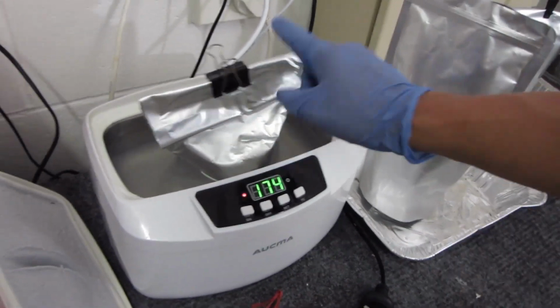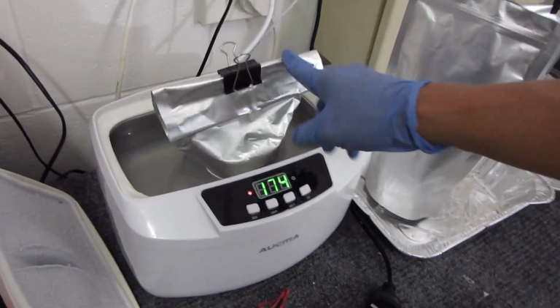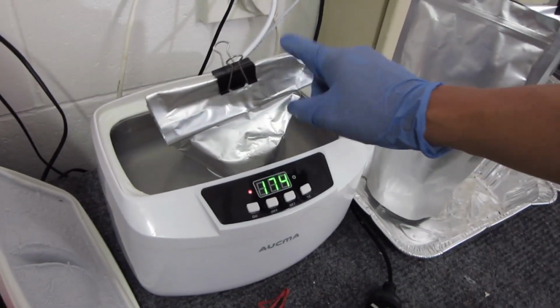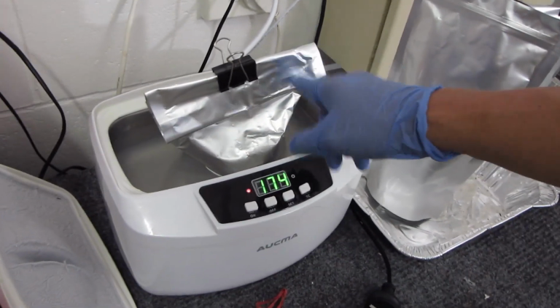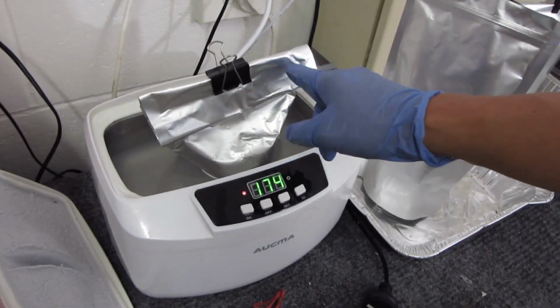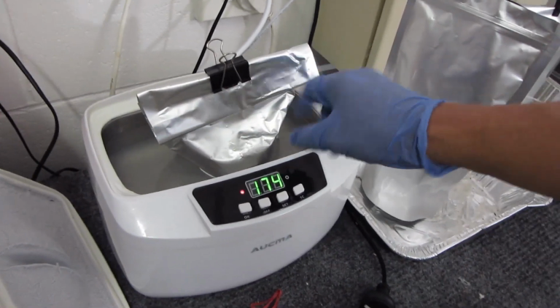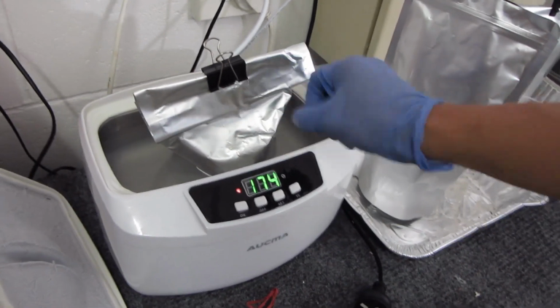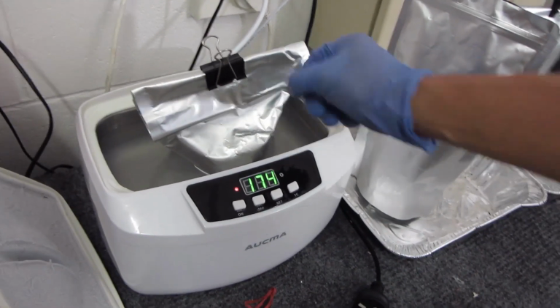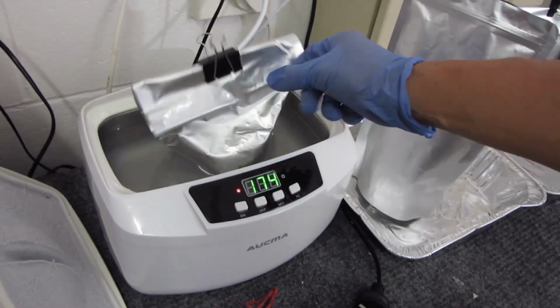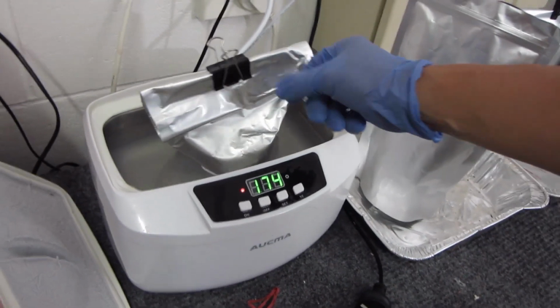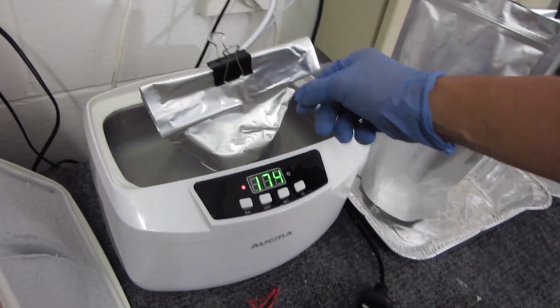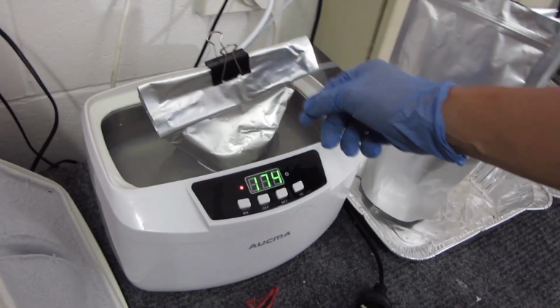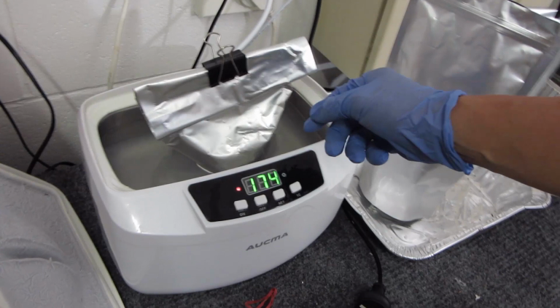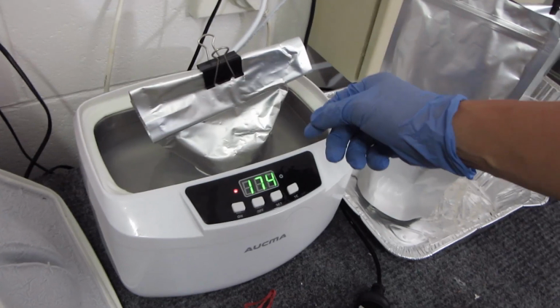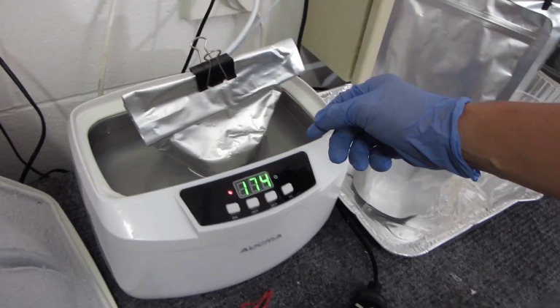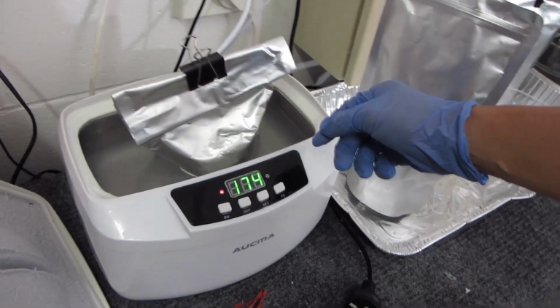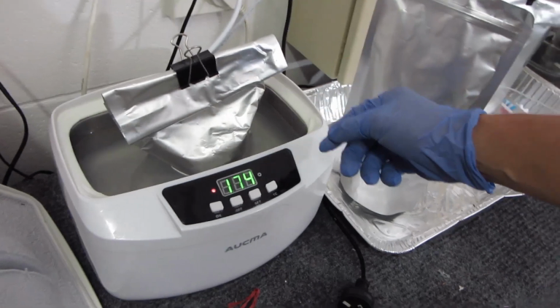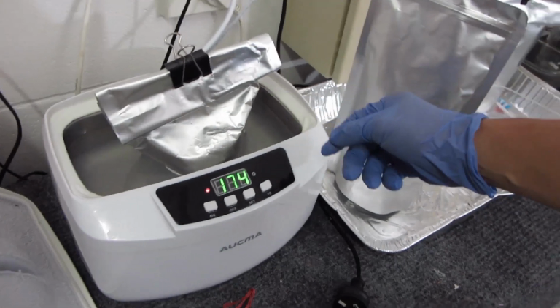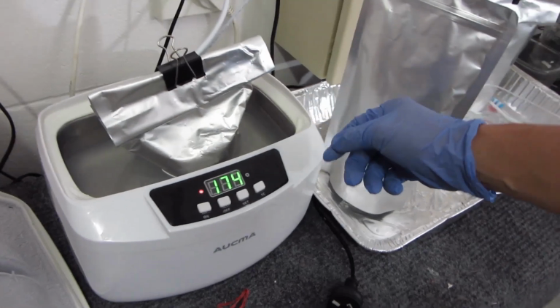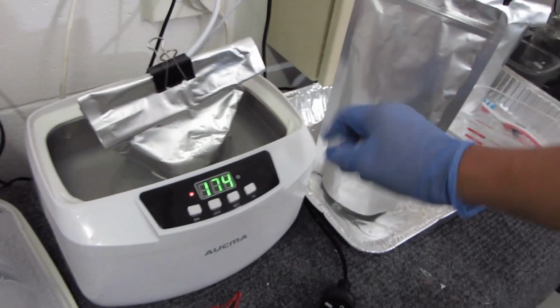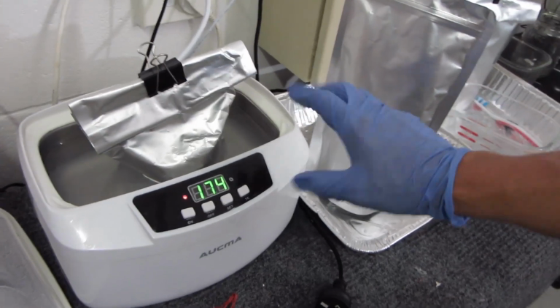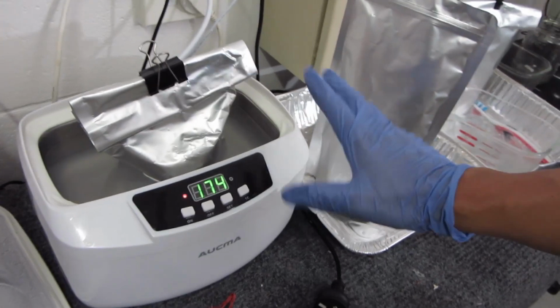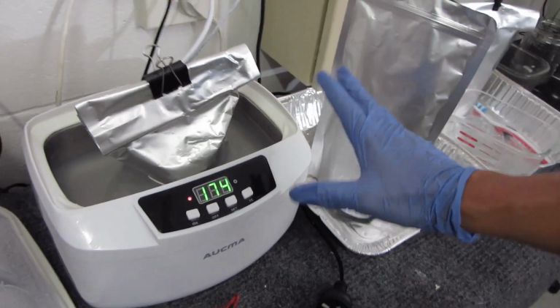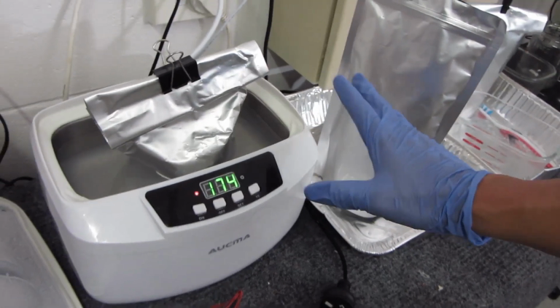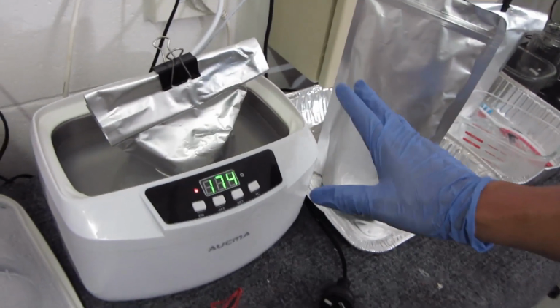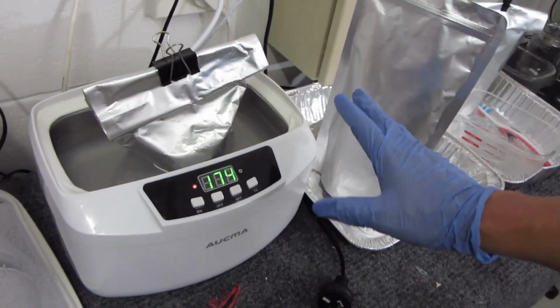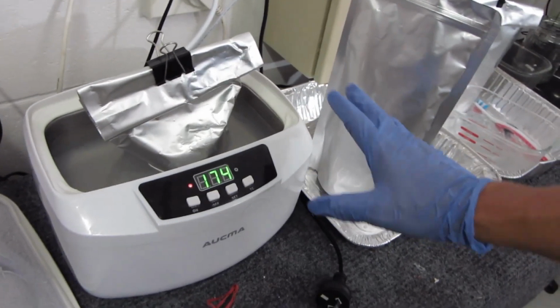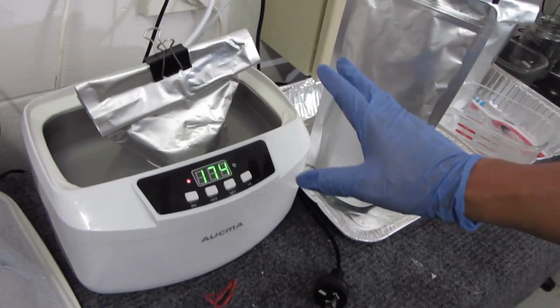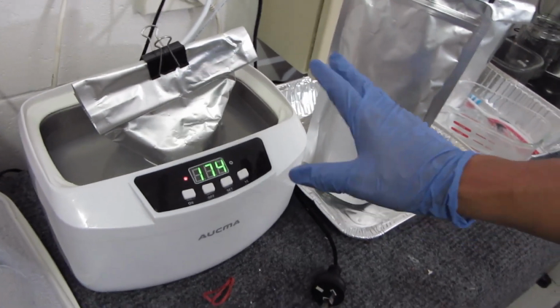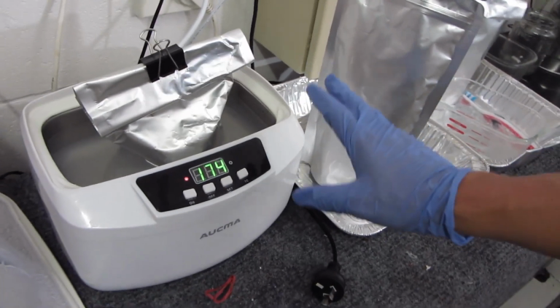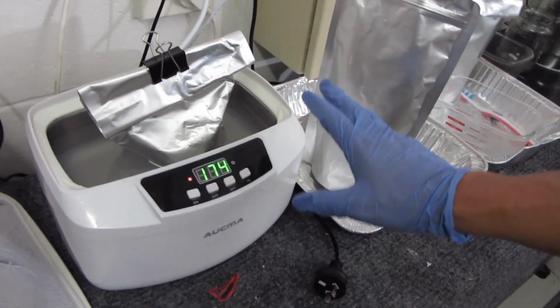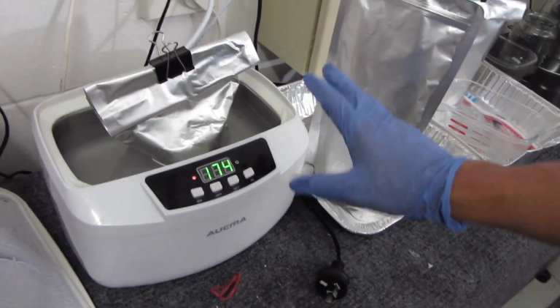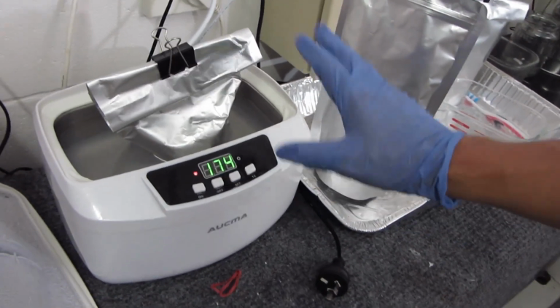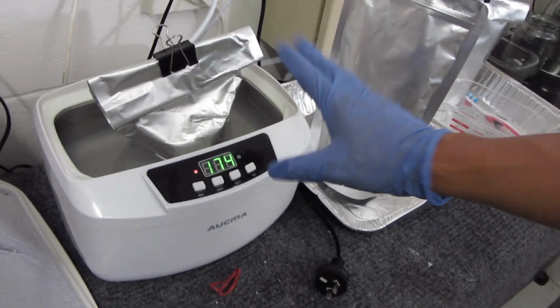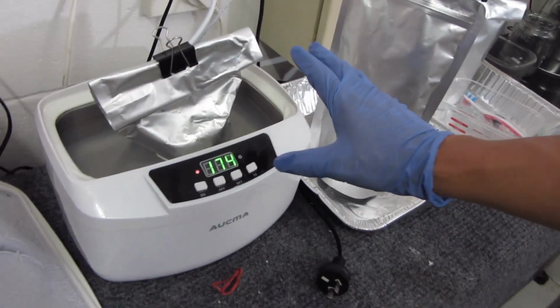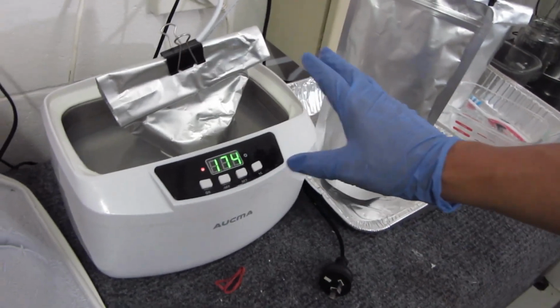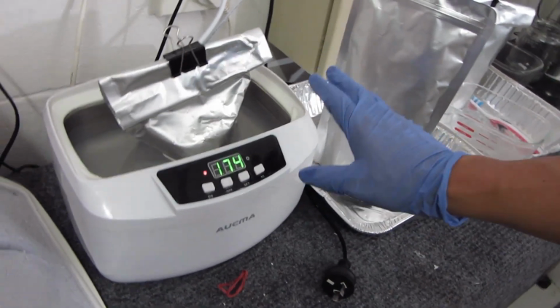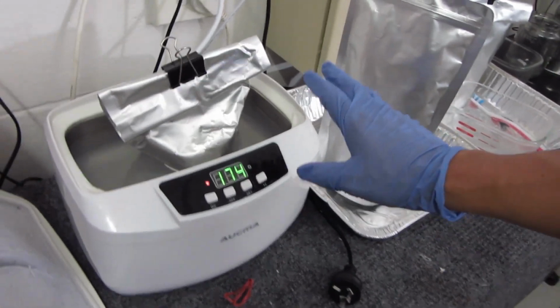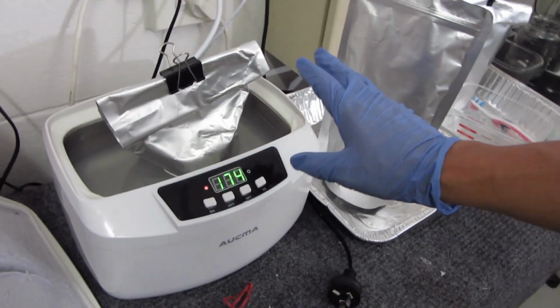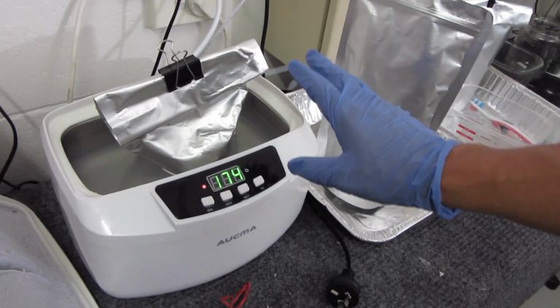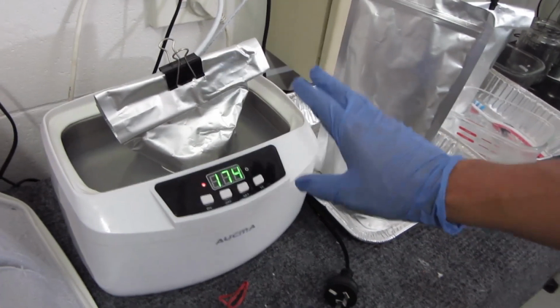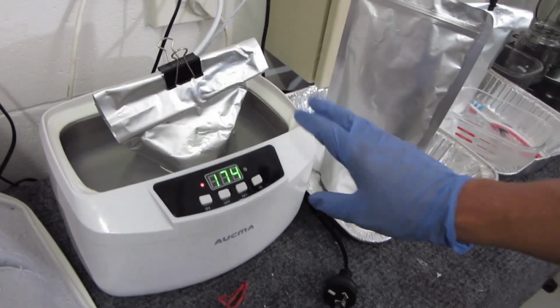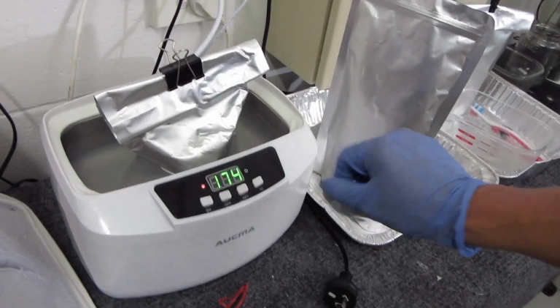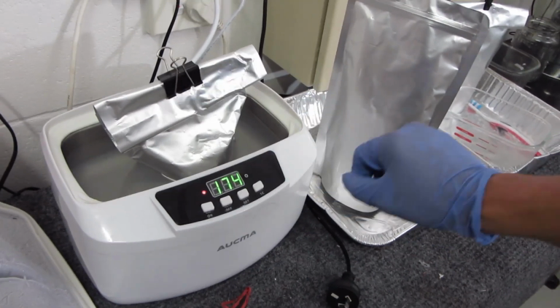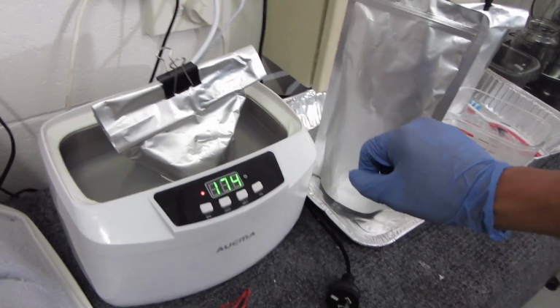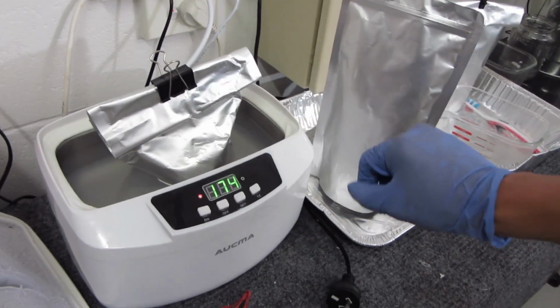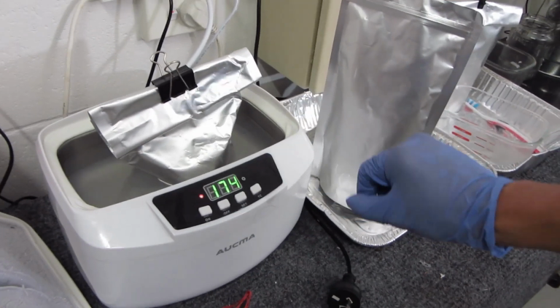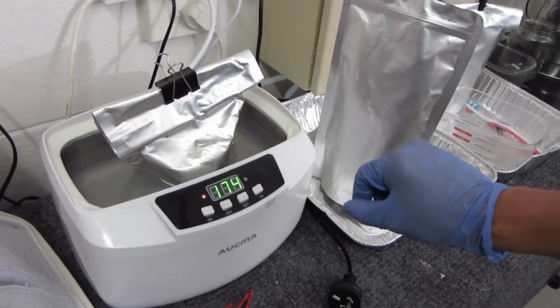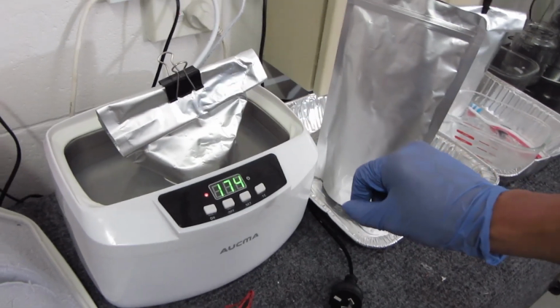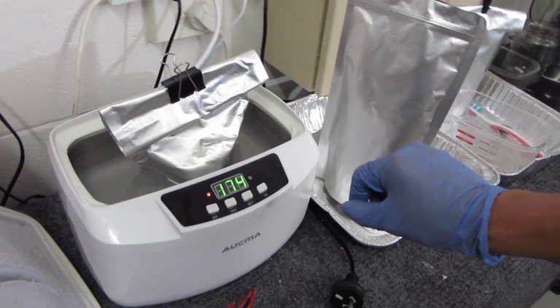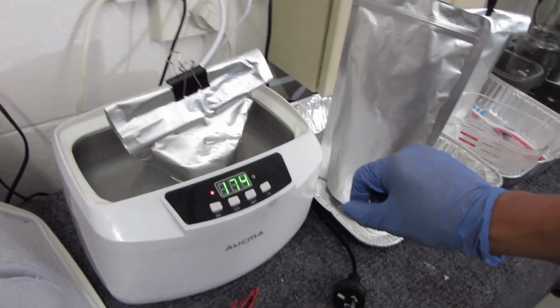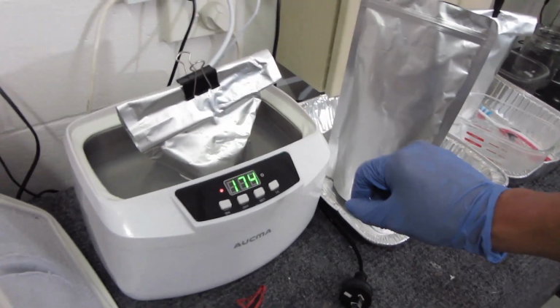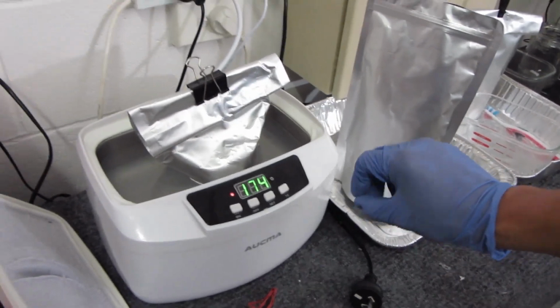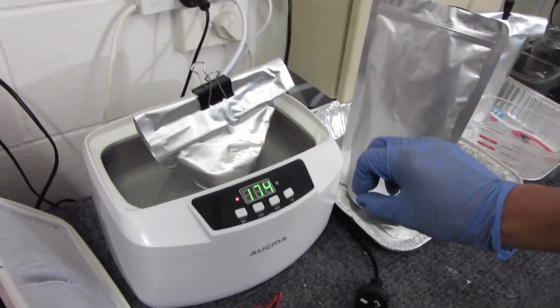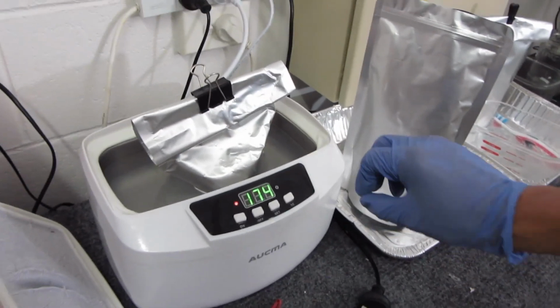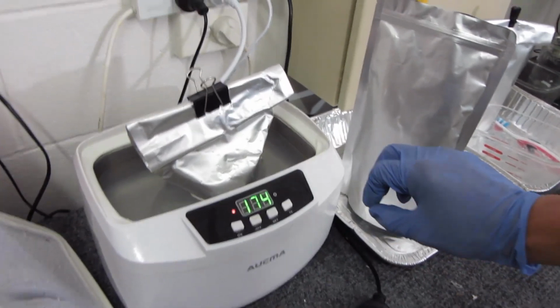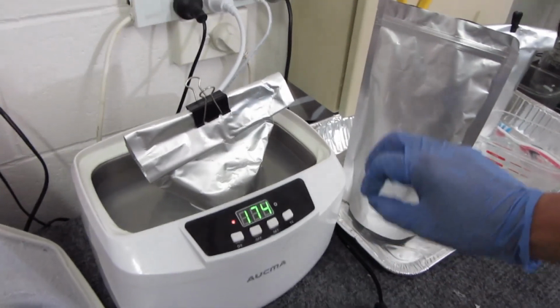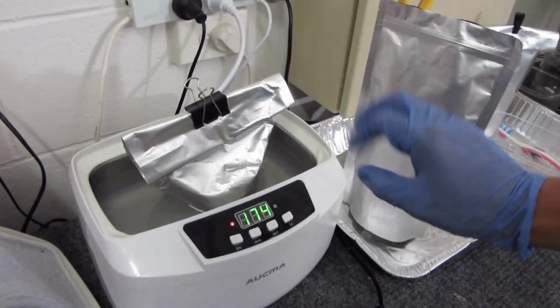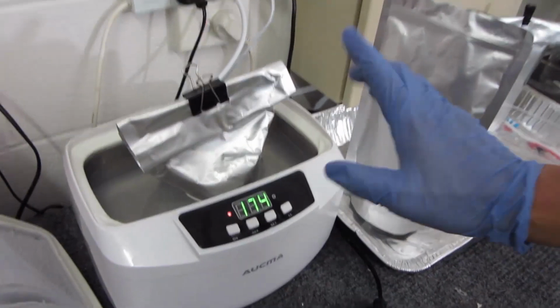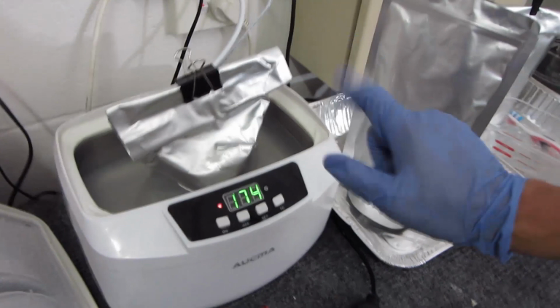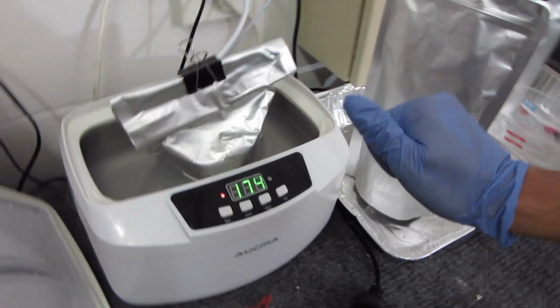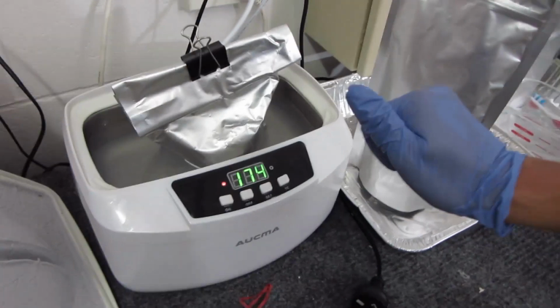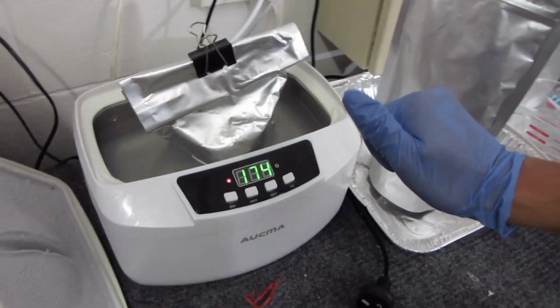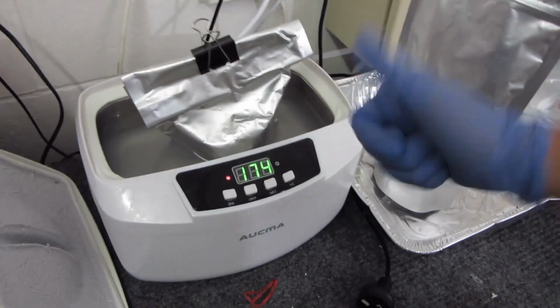A couple of dollars — get yourself one of these and it'll be a lot safer. Good luck and happy printing.